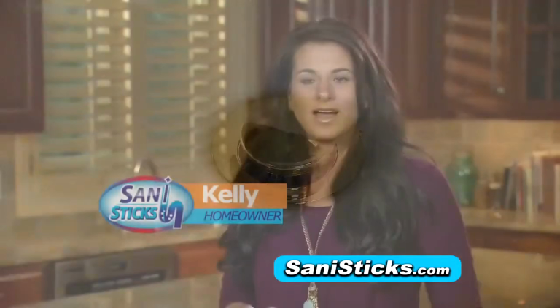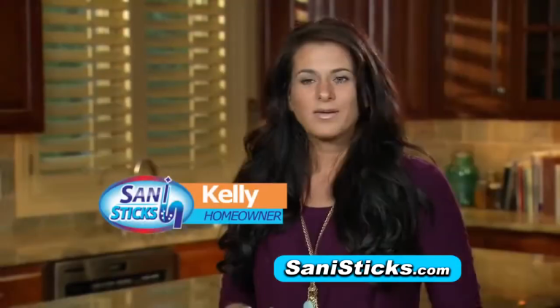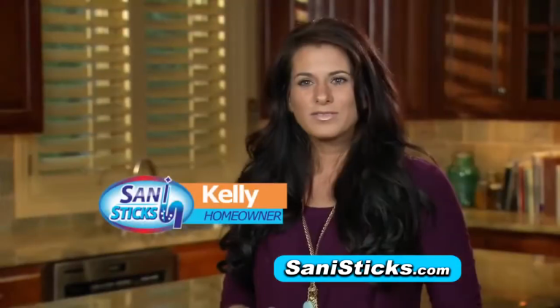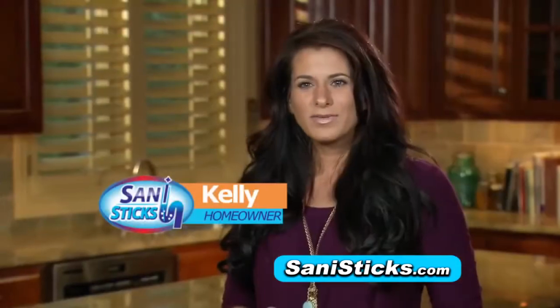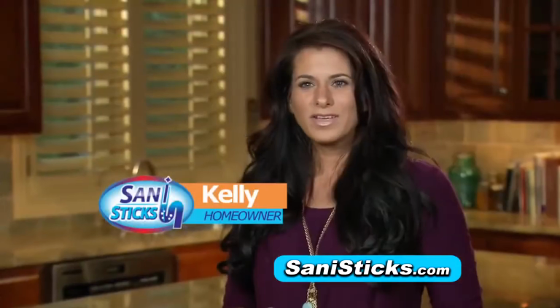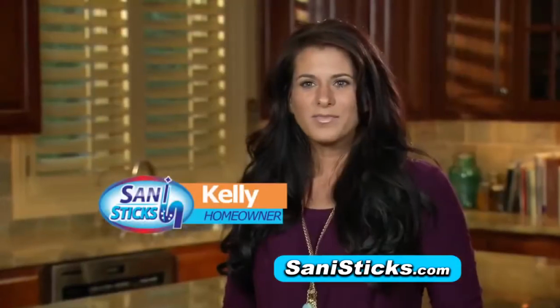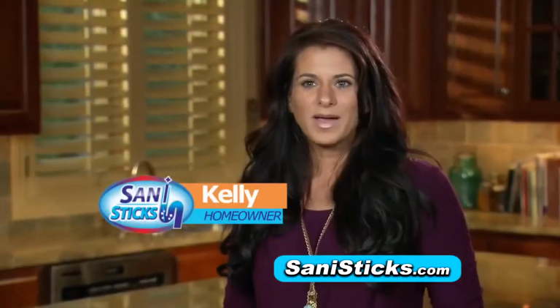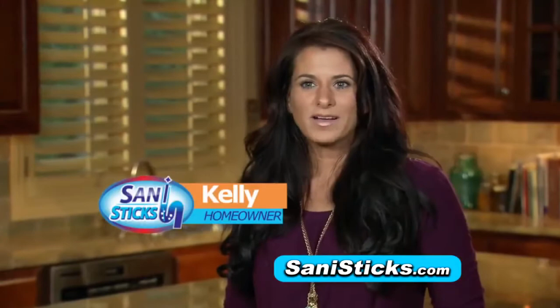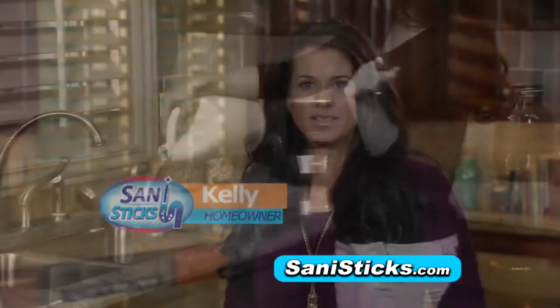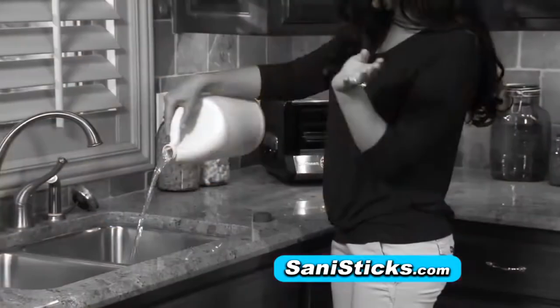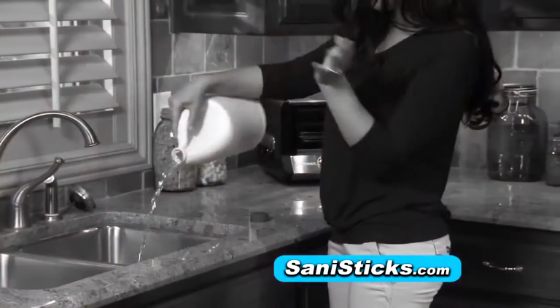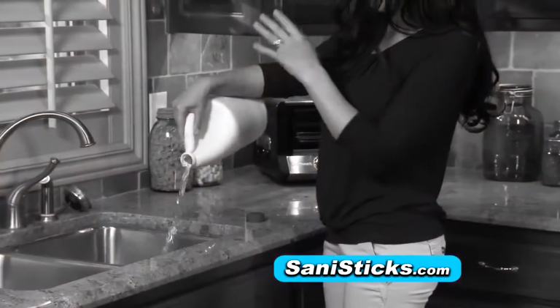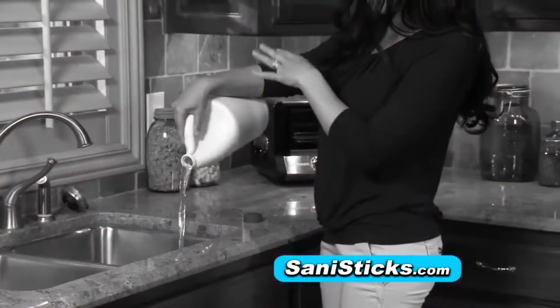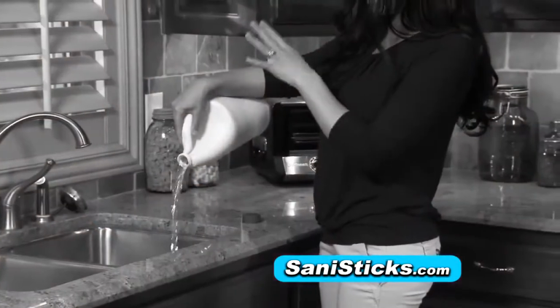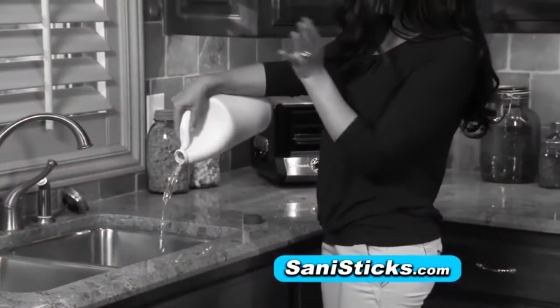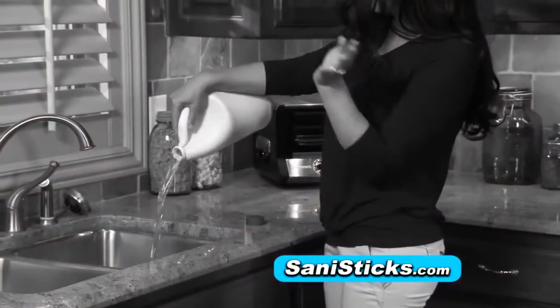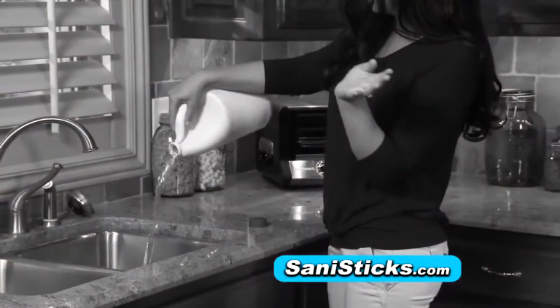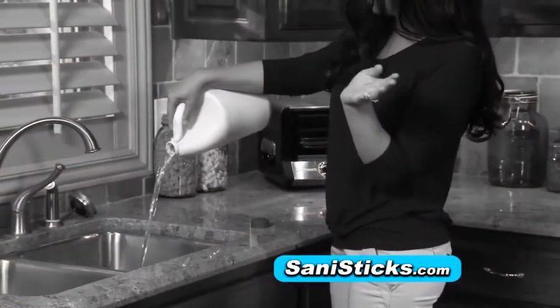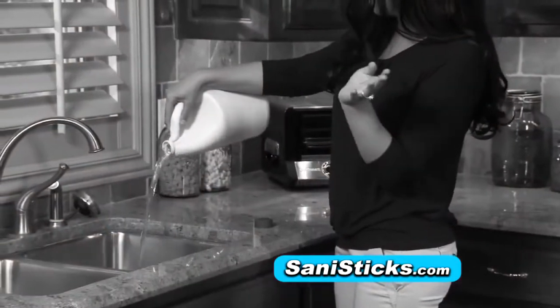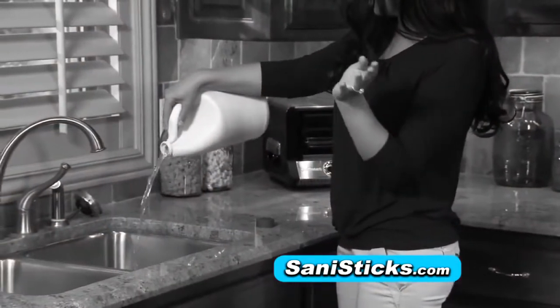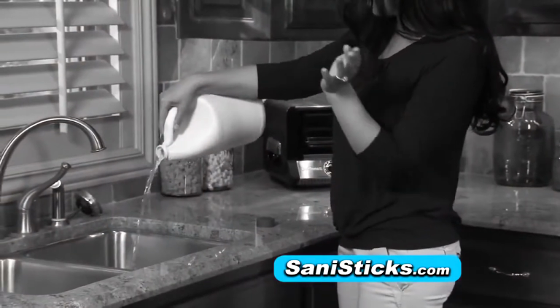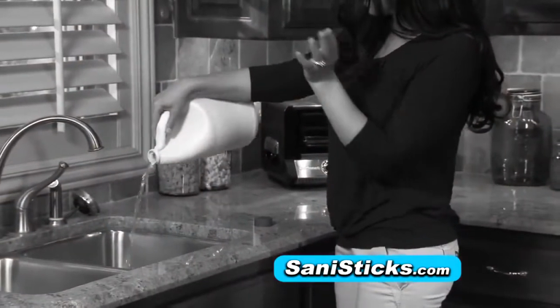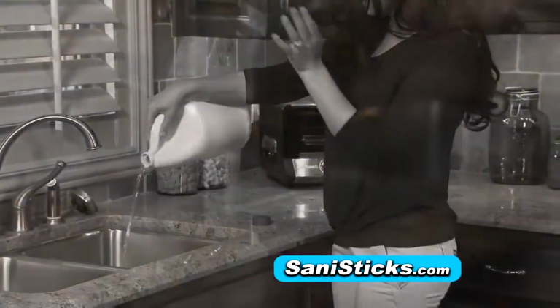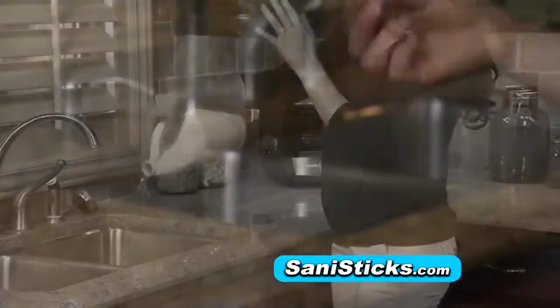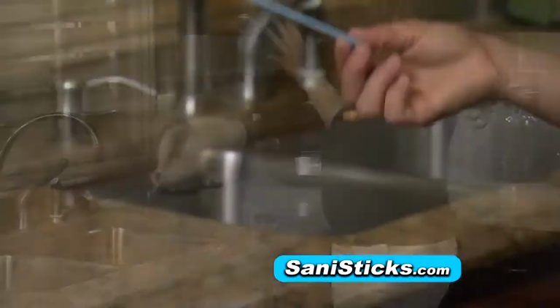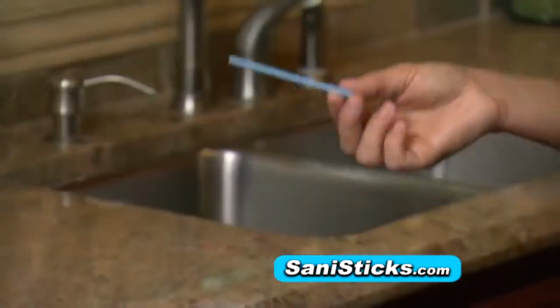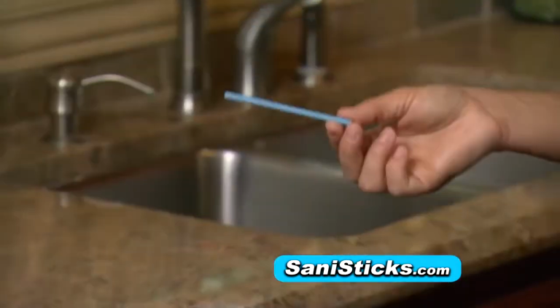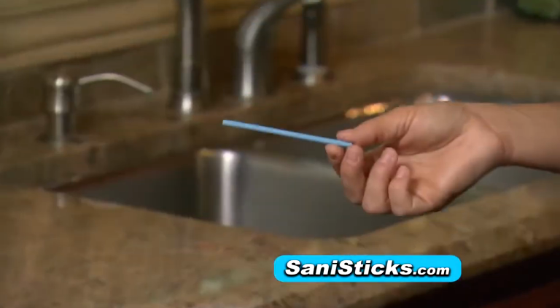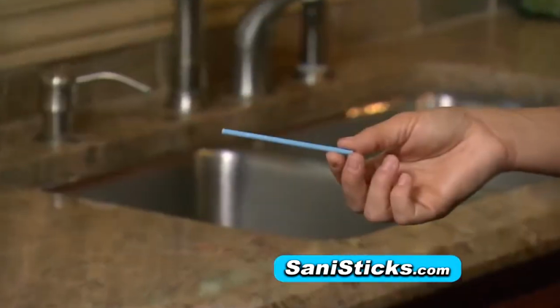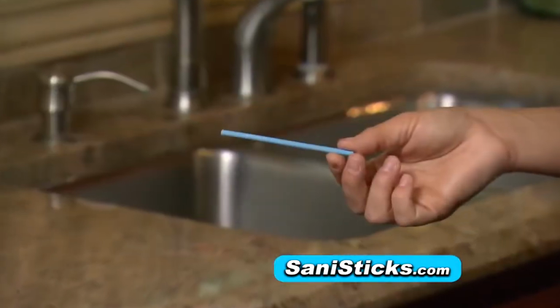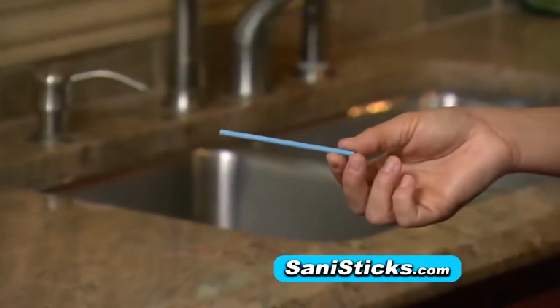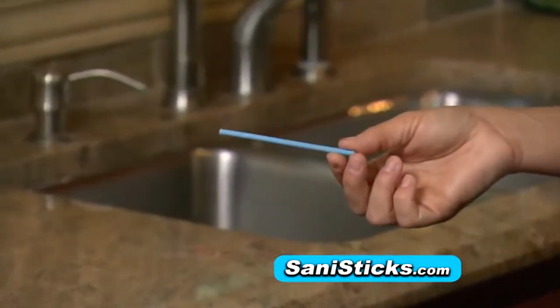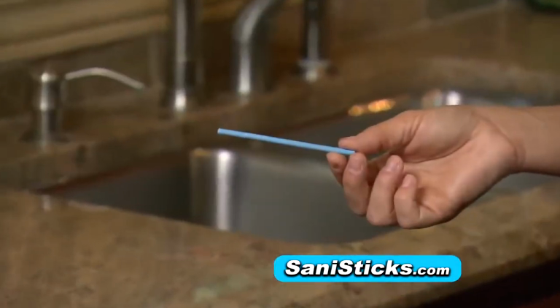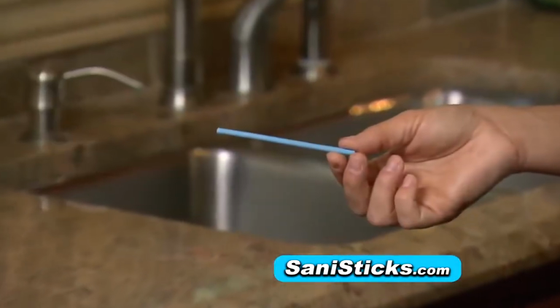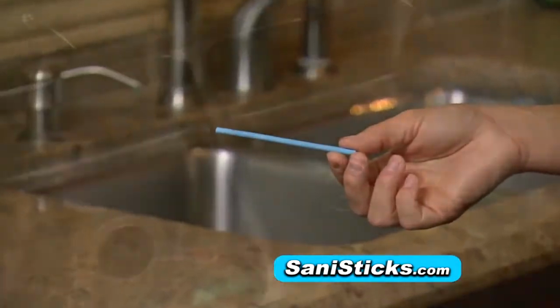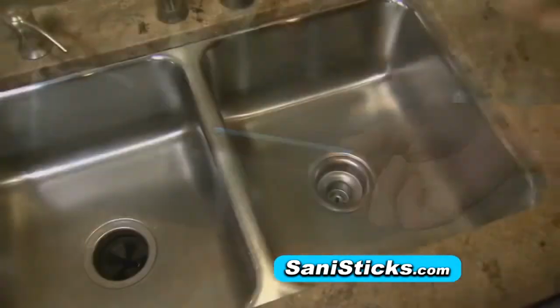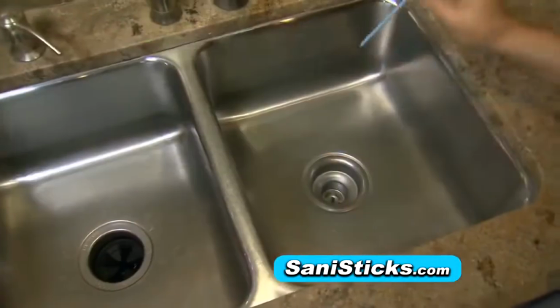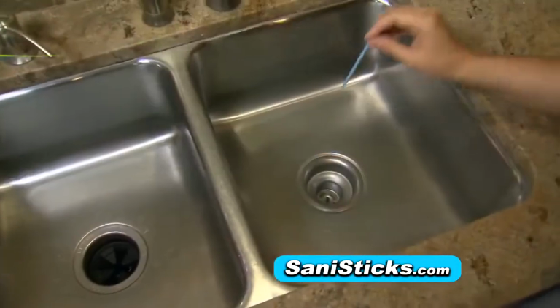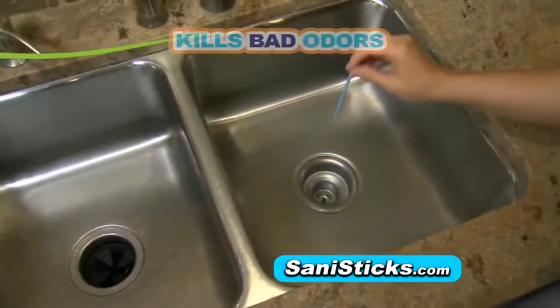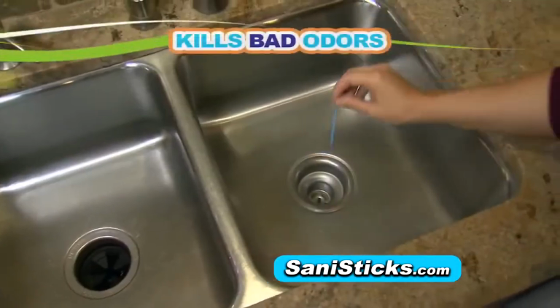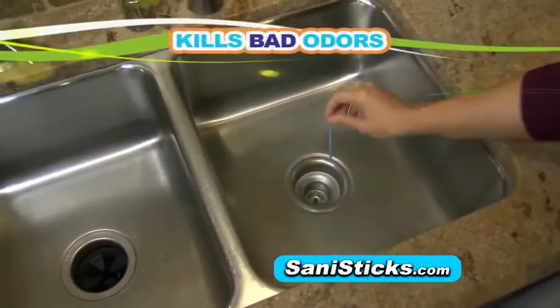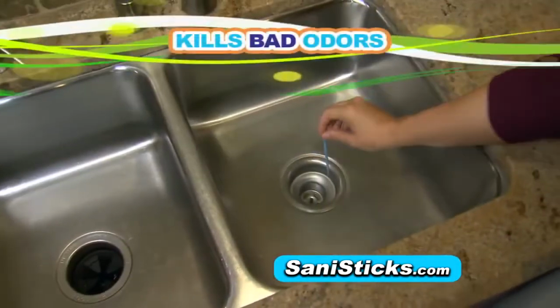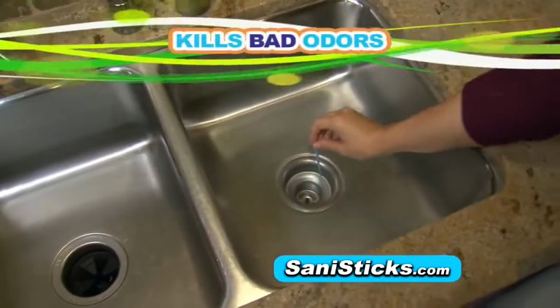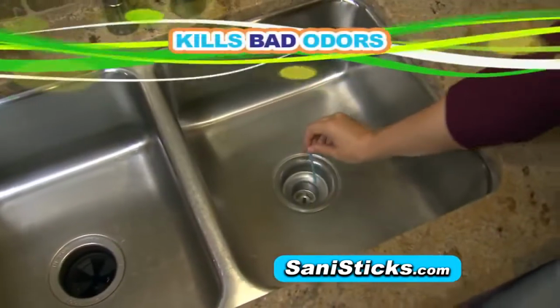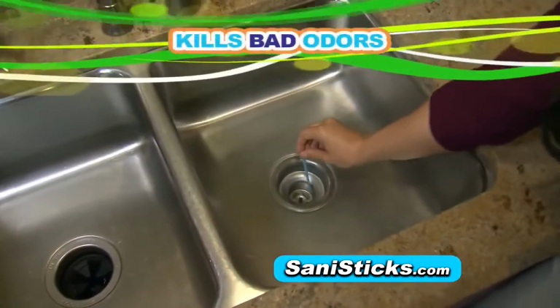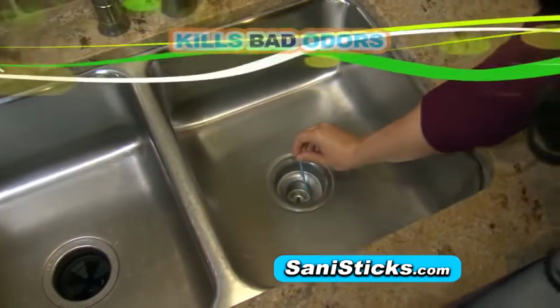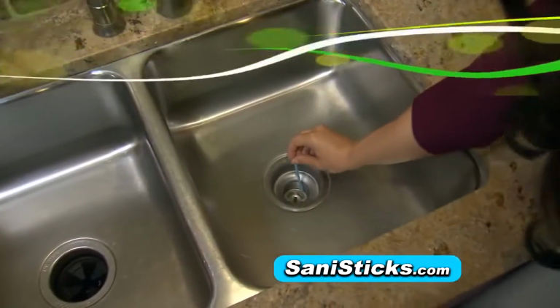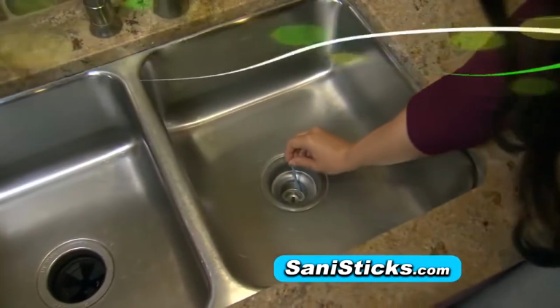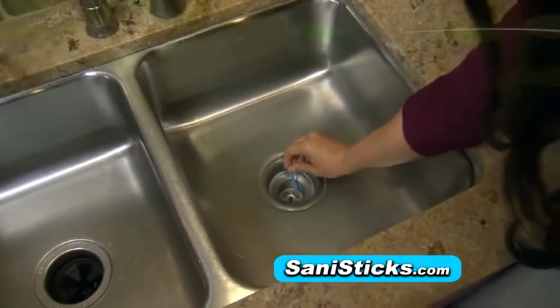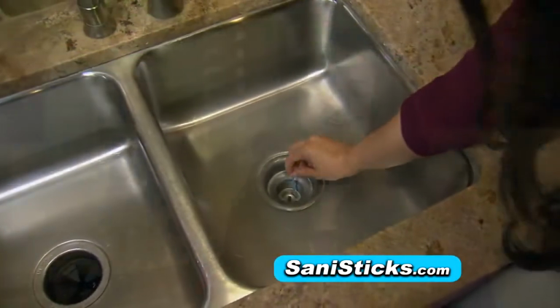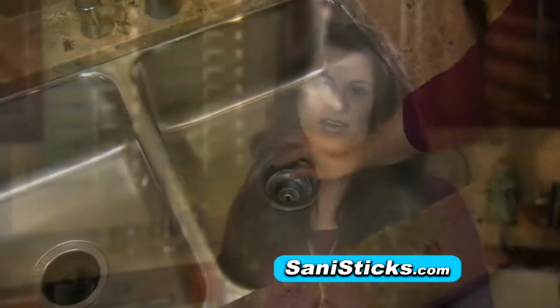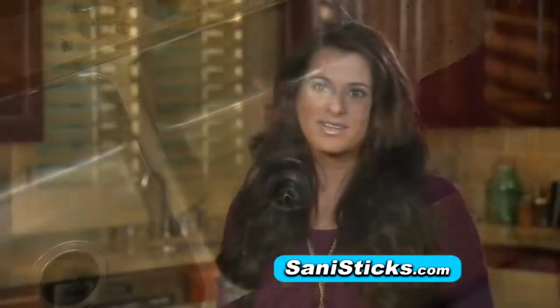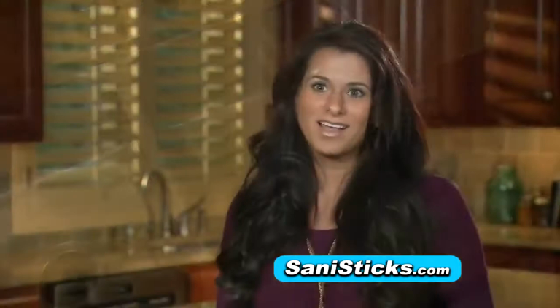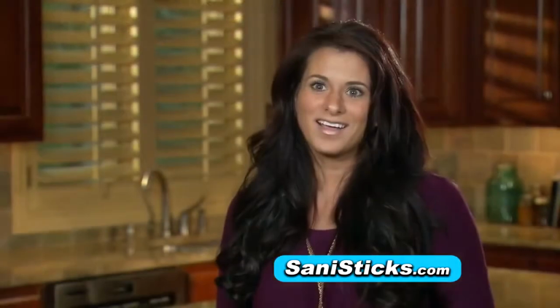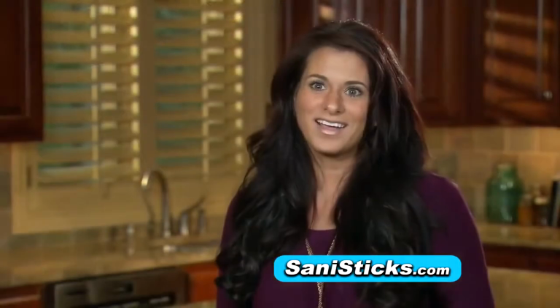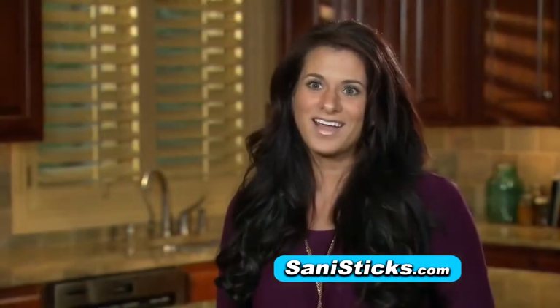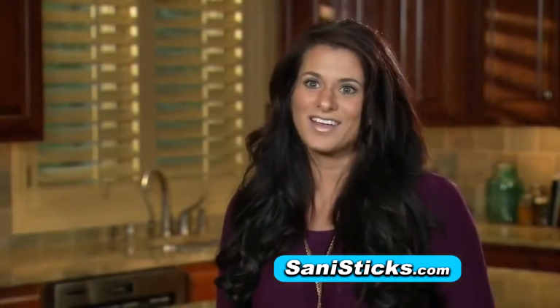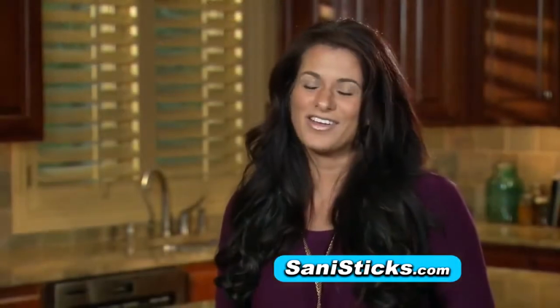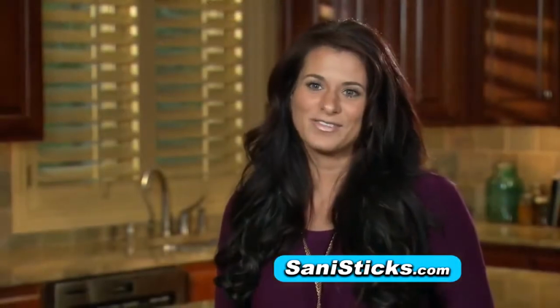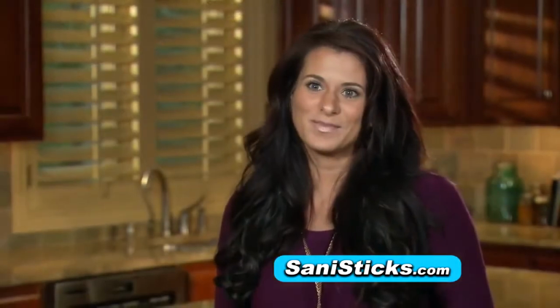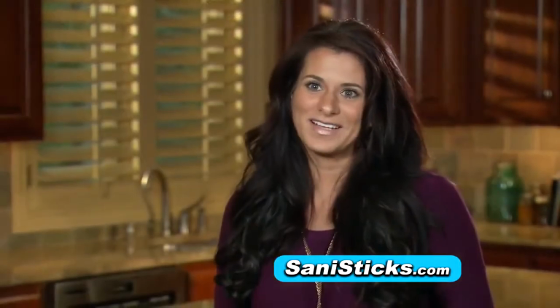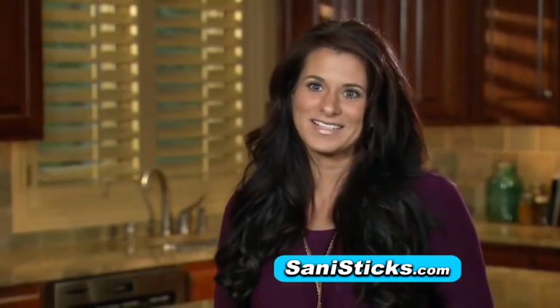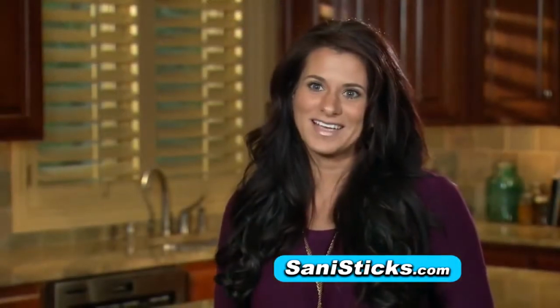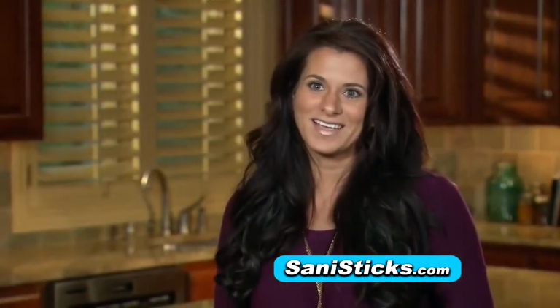I was really embarrassed by the odors coming from my sink. A friend told me about SaniStix, so I tried them — and wow, no clogging and no smelly sink.